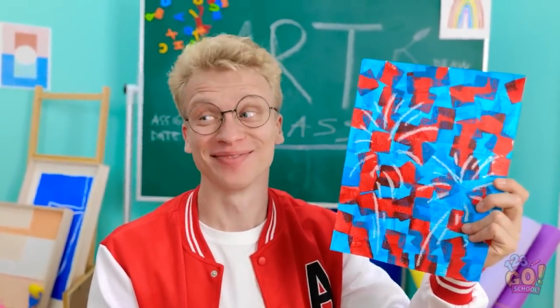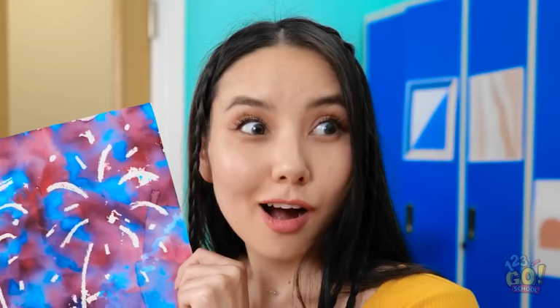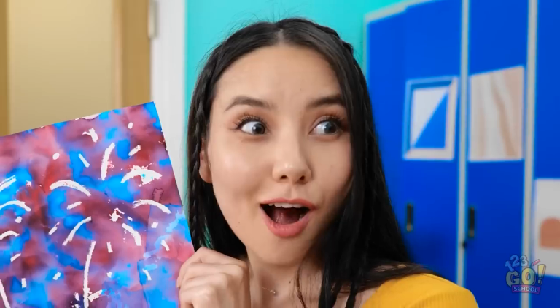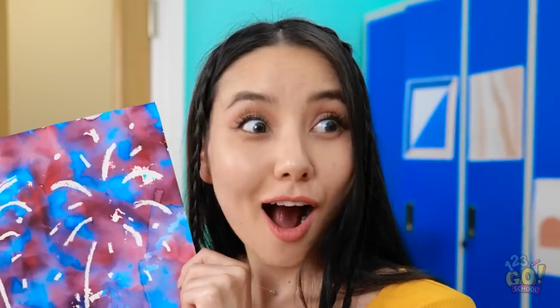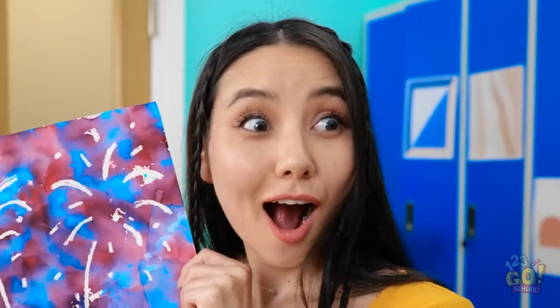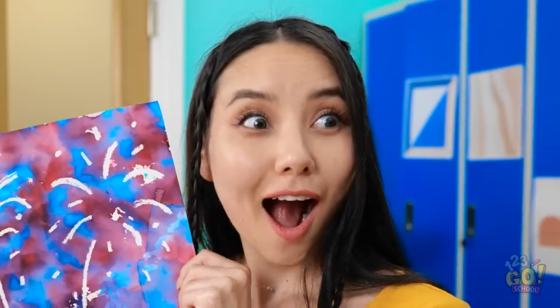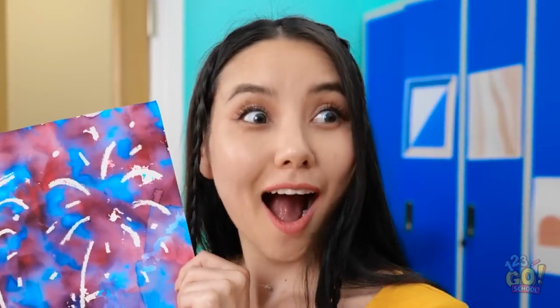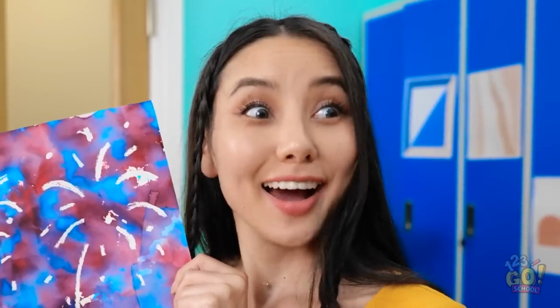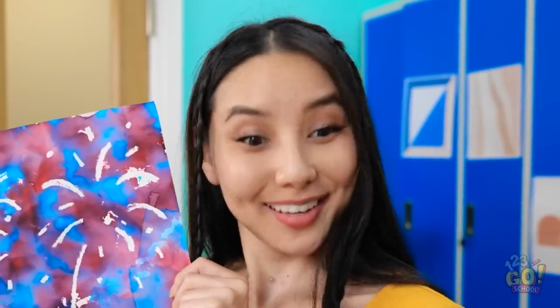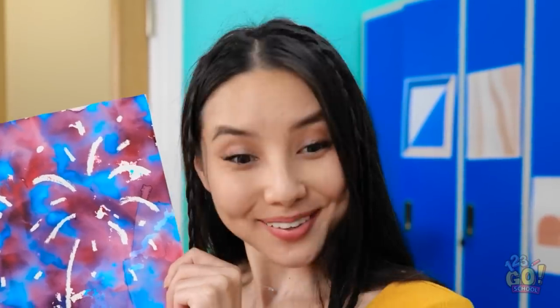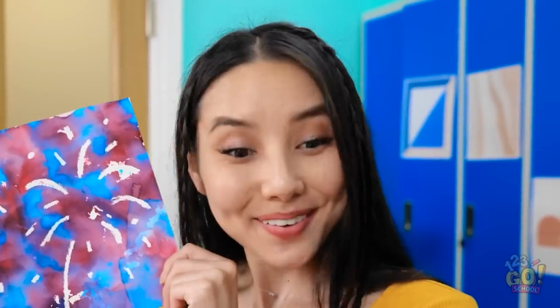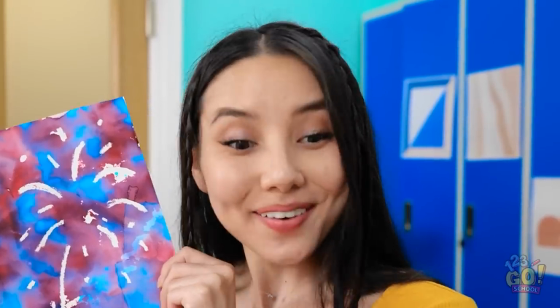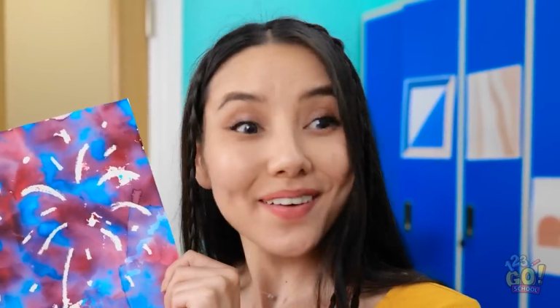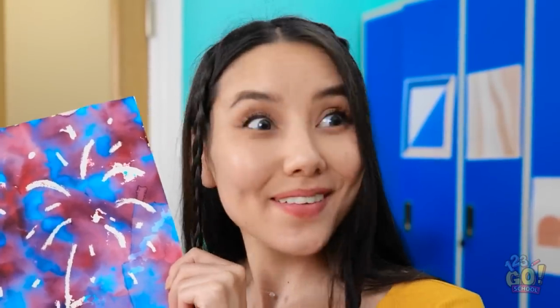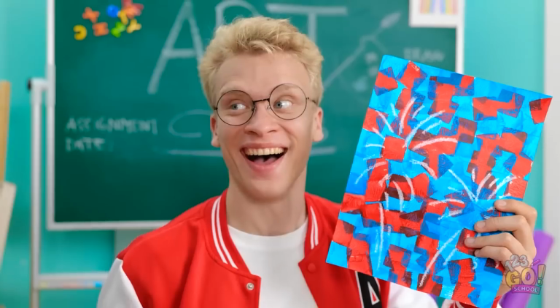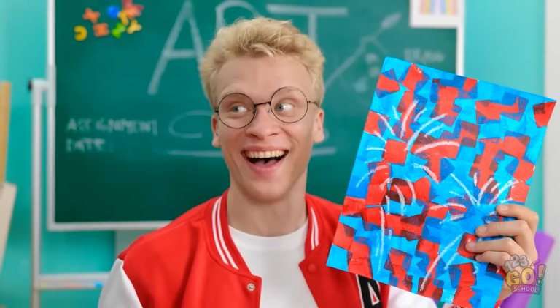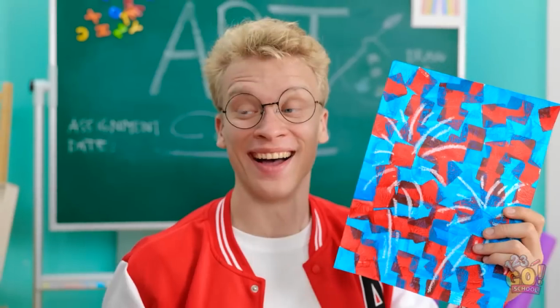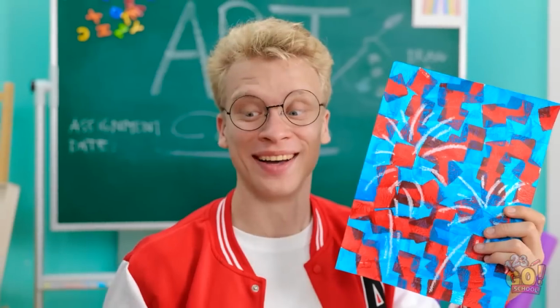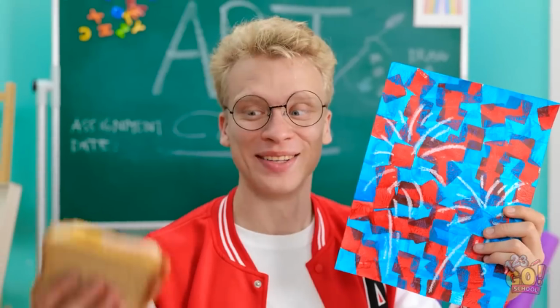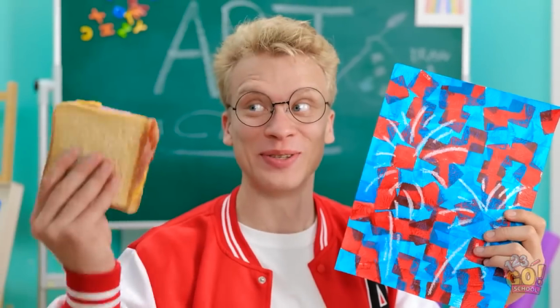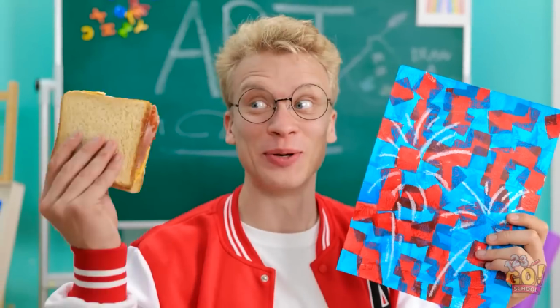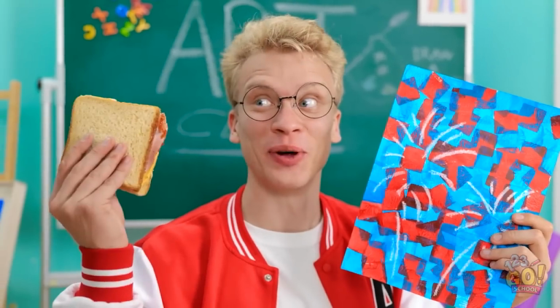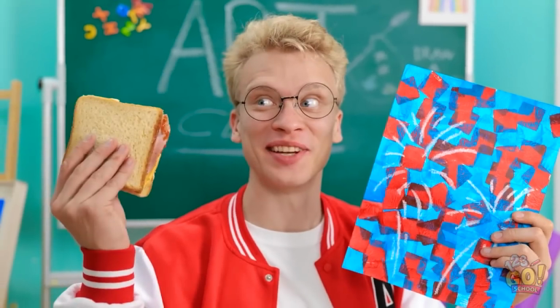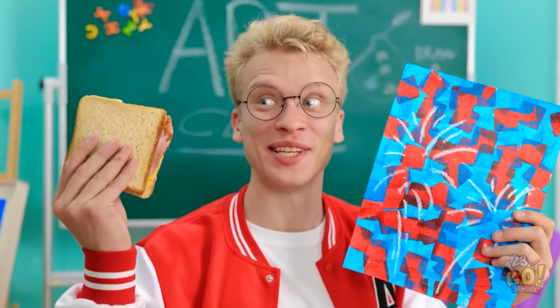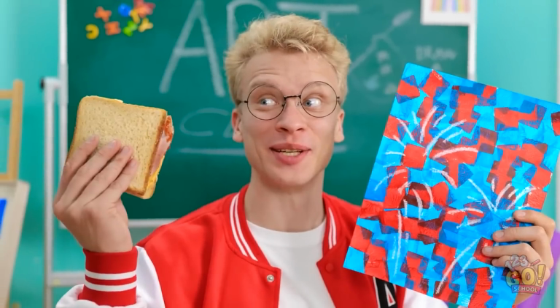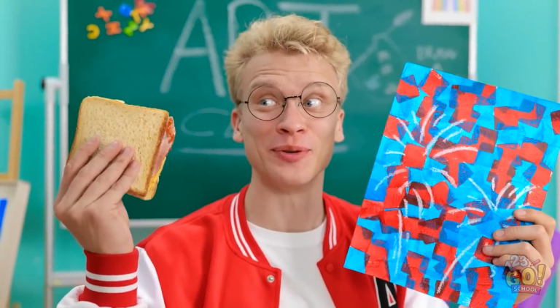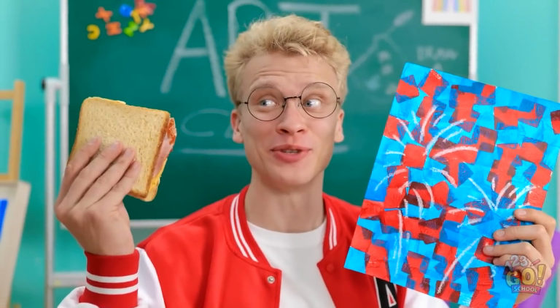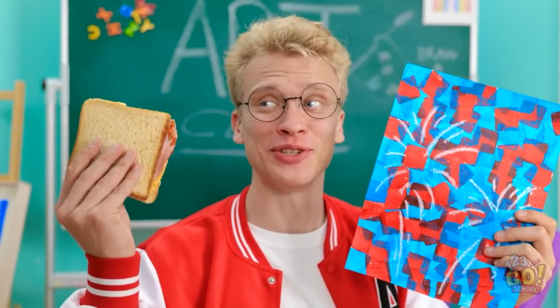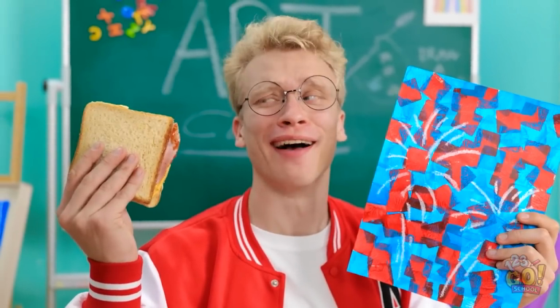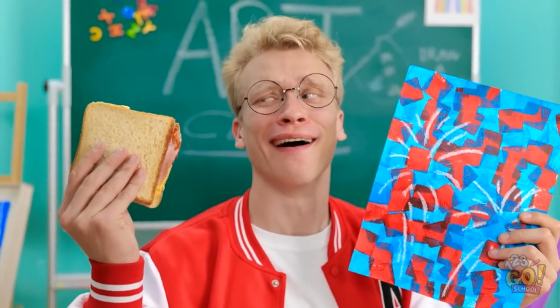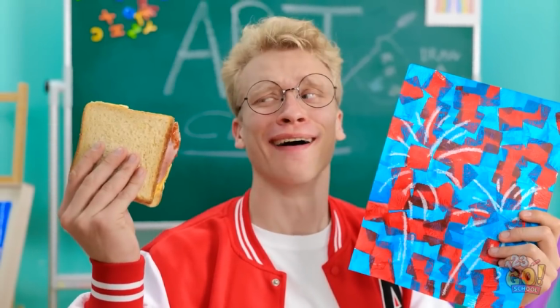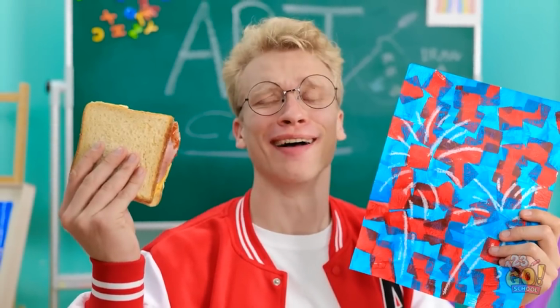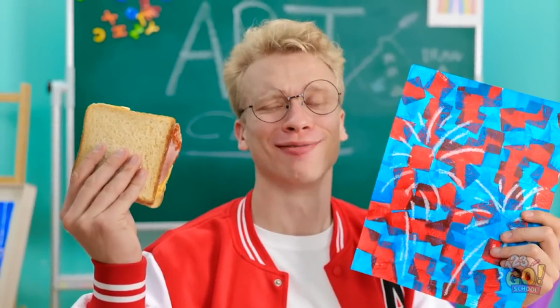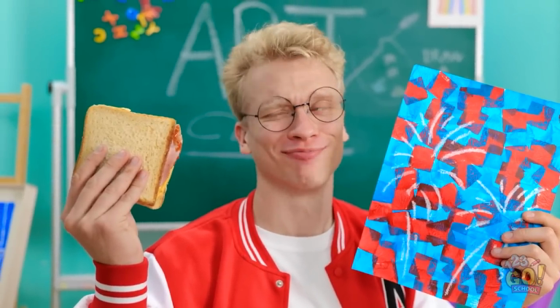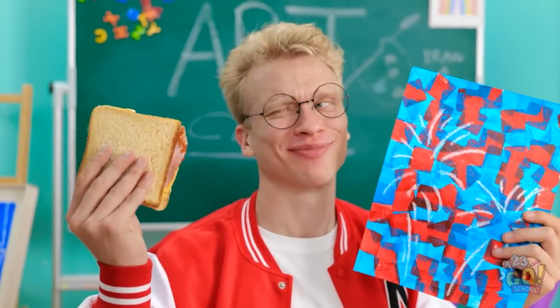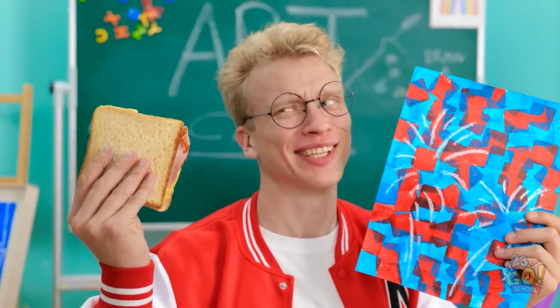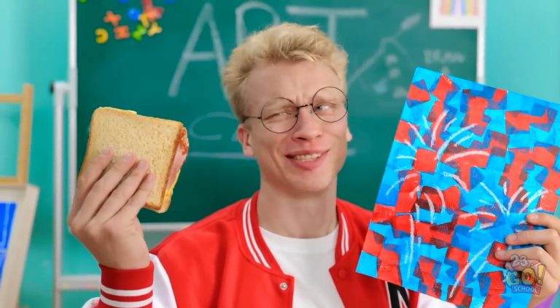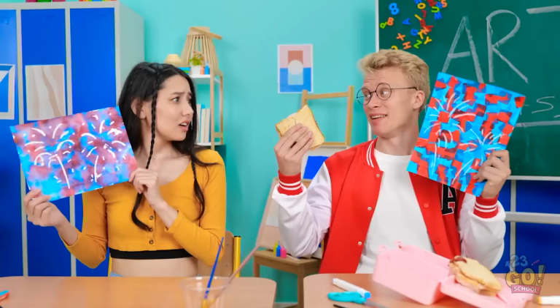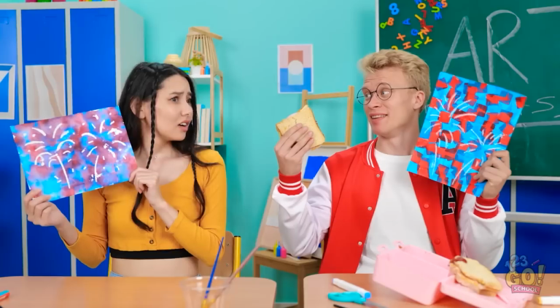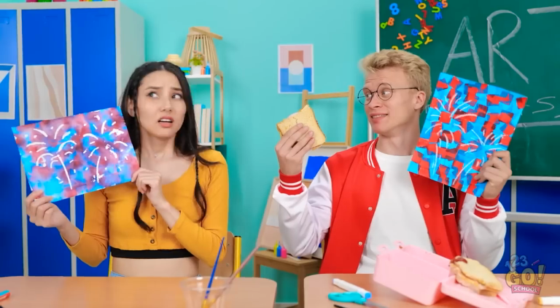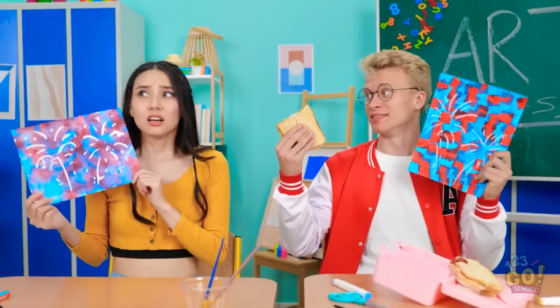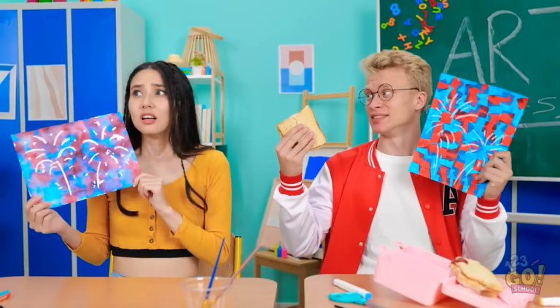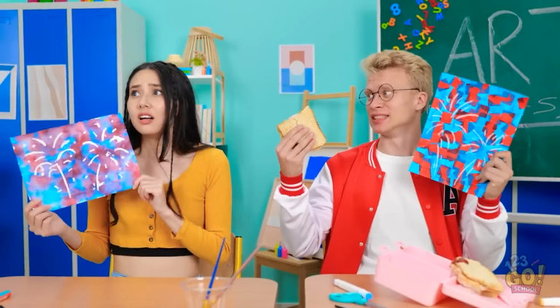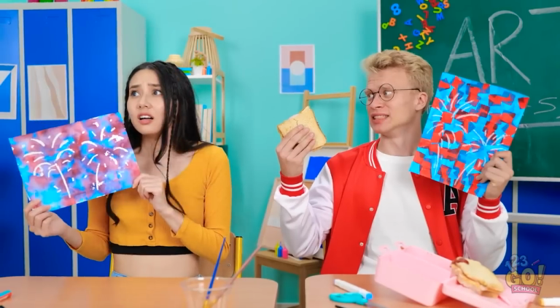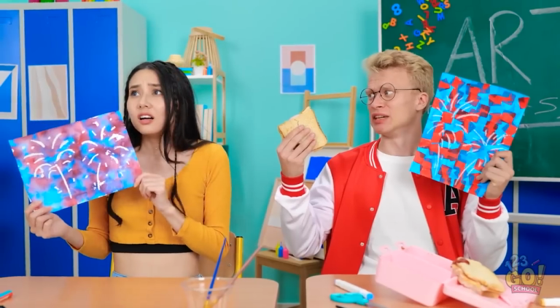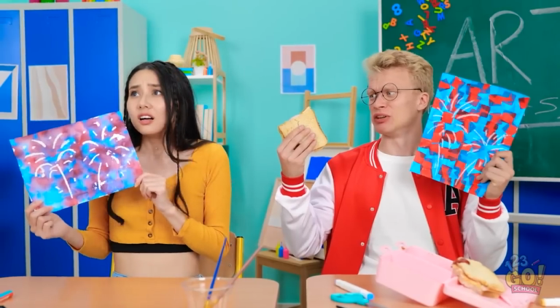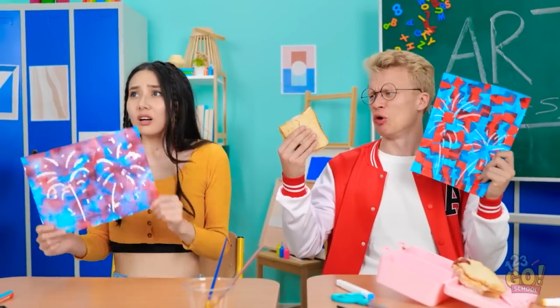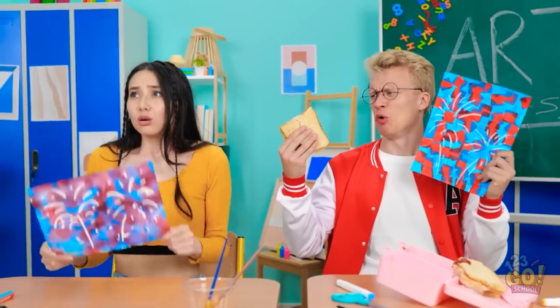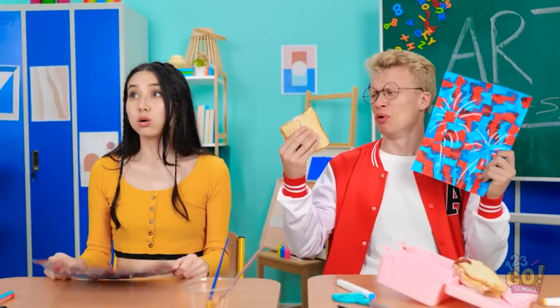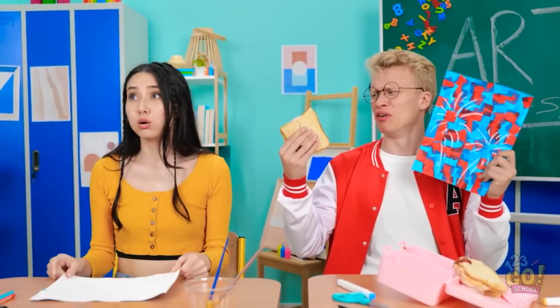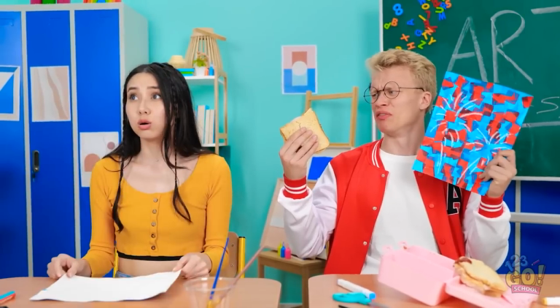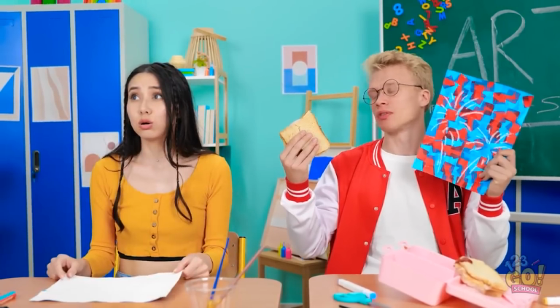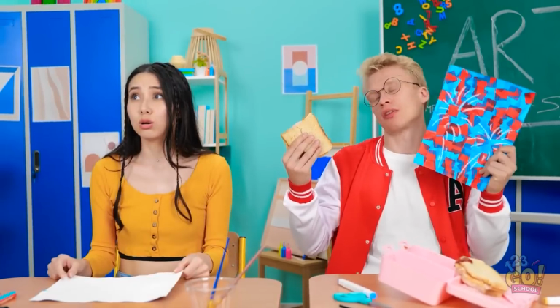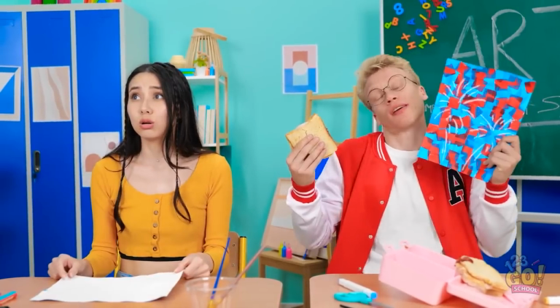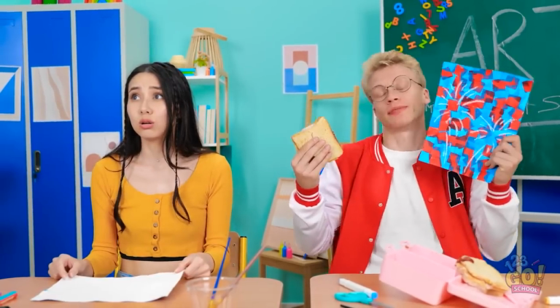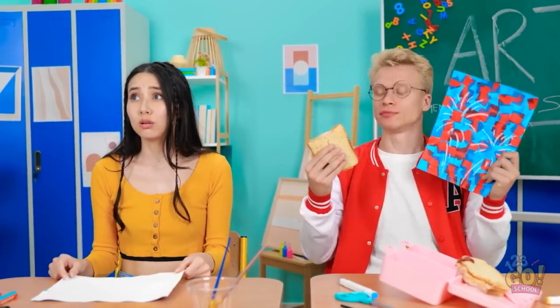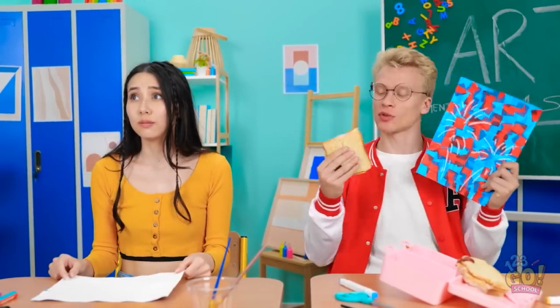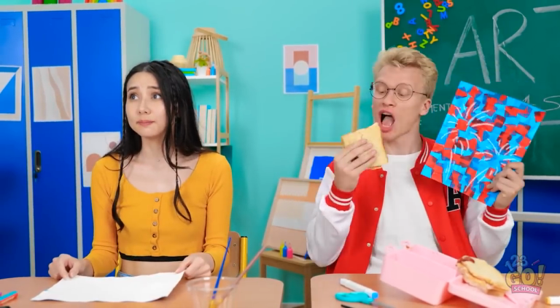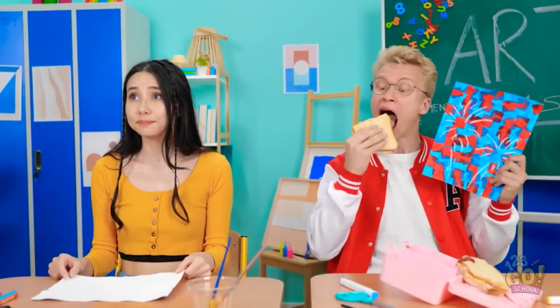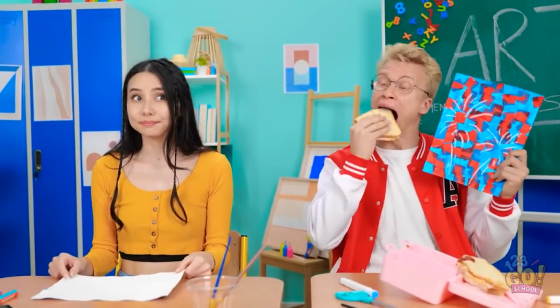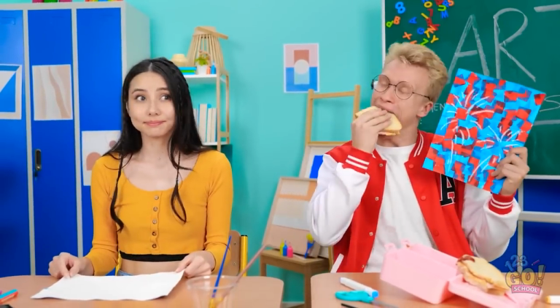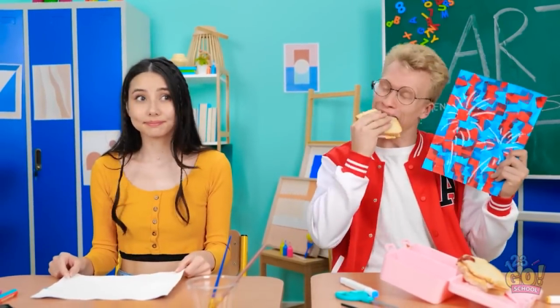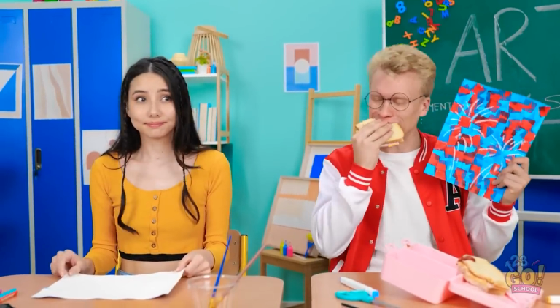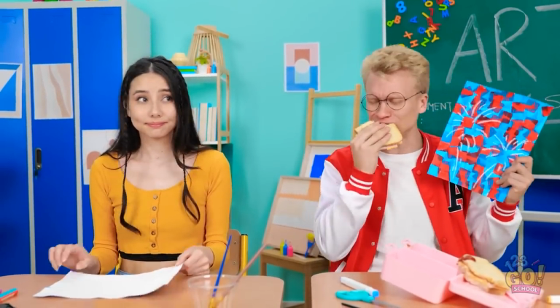What? Are you for real? Wanna share my sandwich? No! No way! Oh well, more for me.